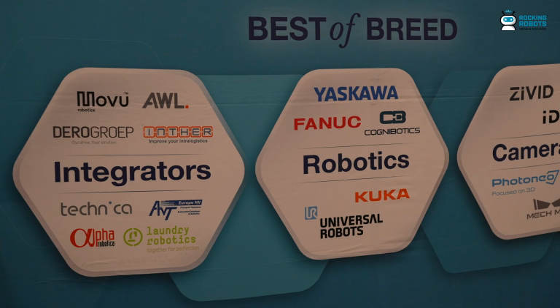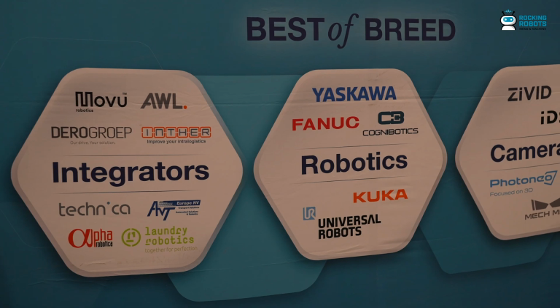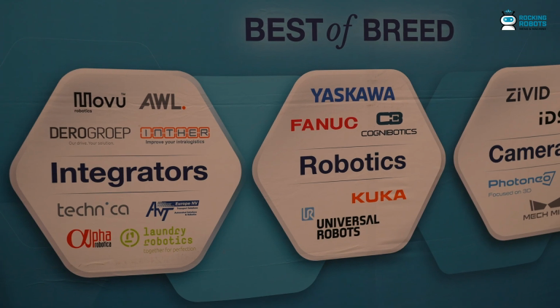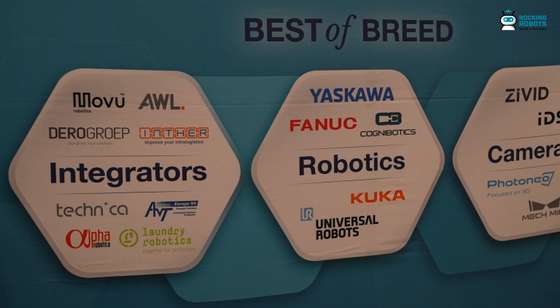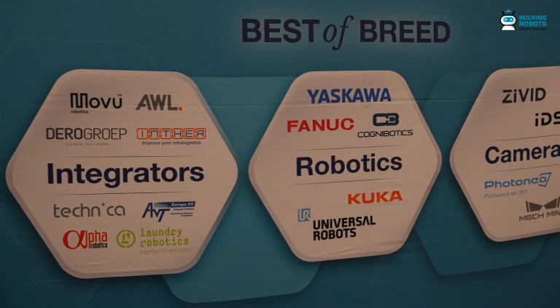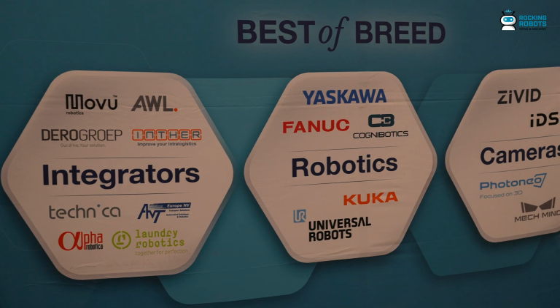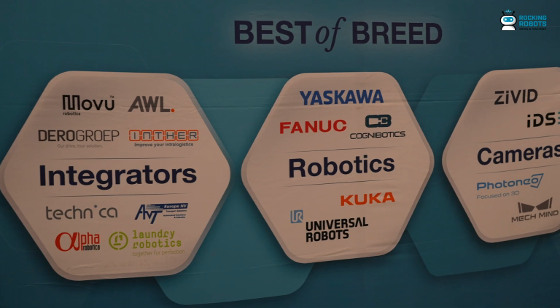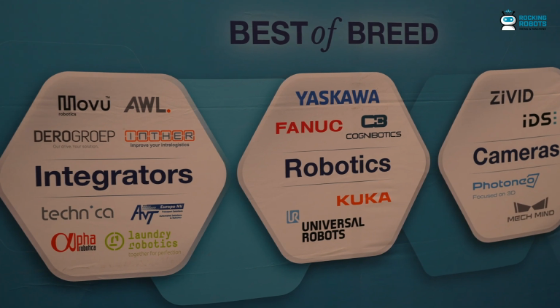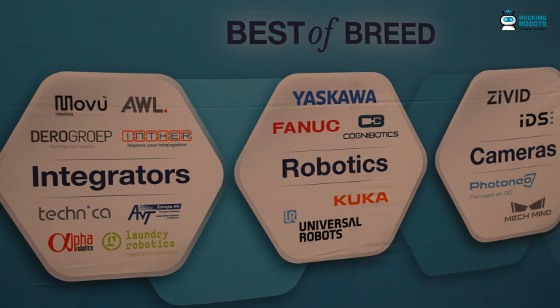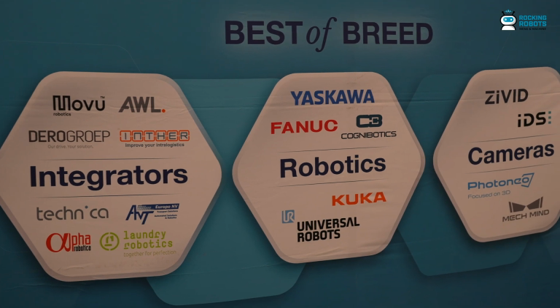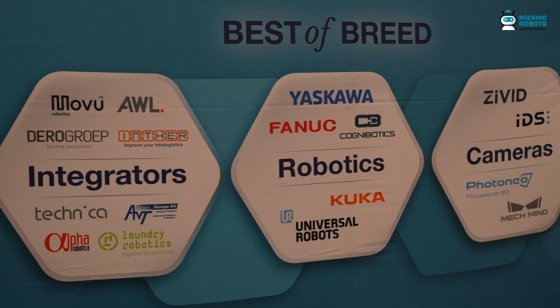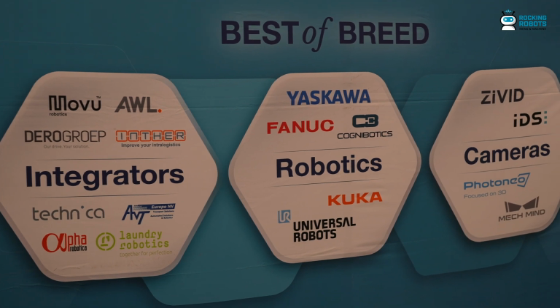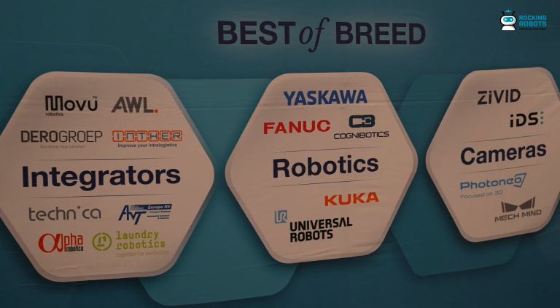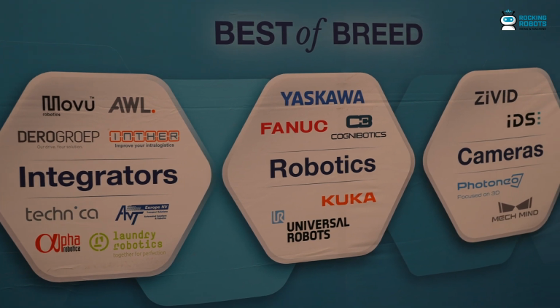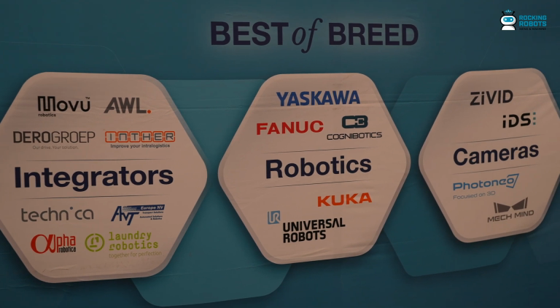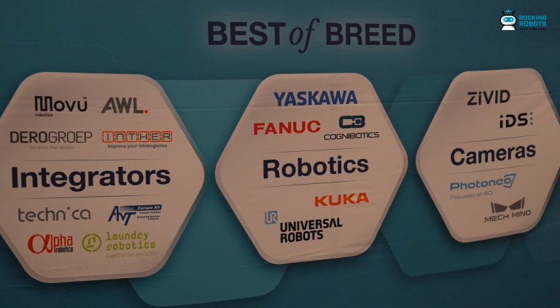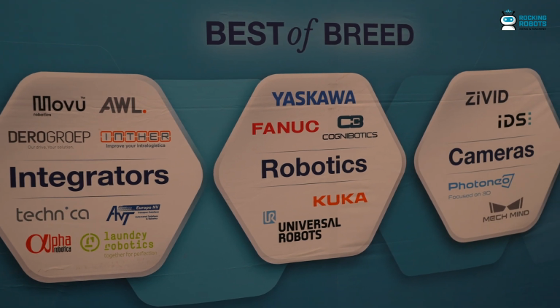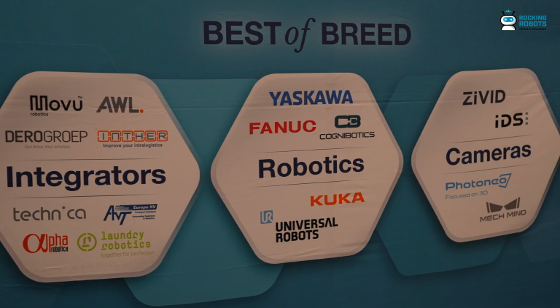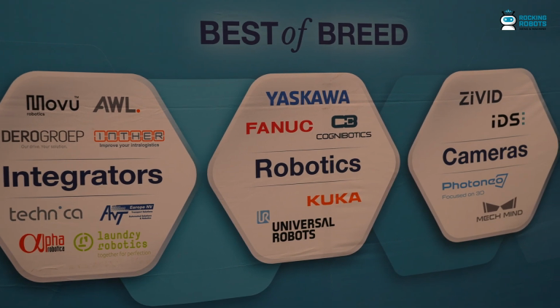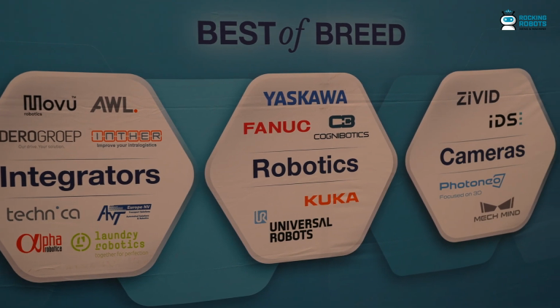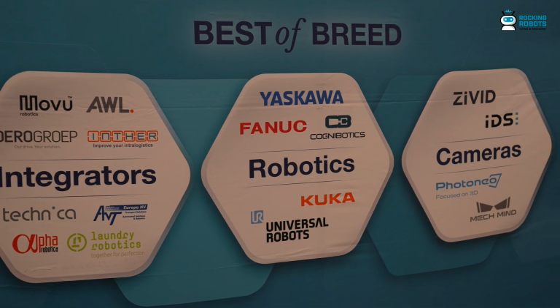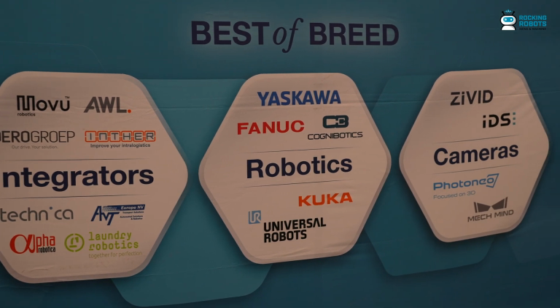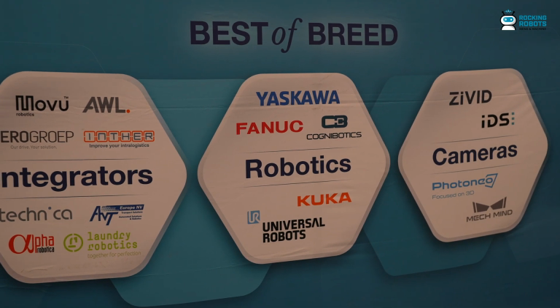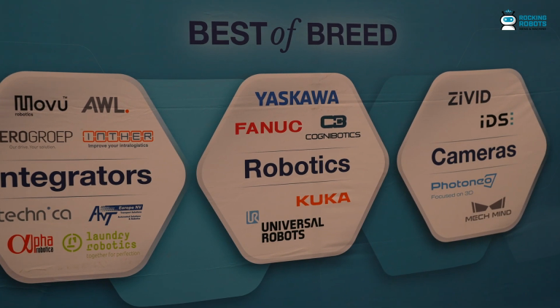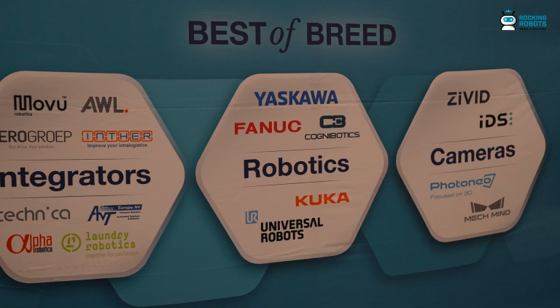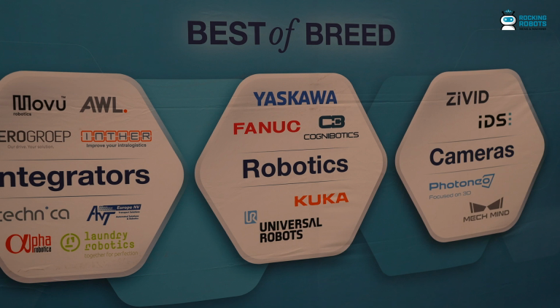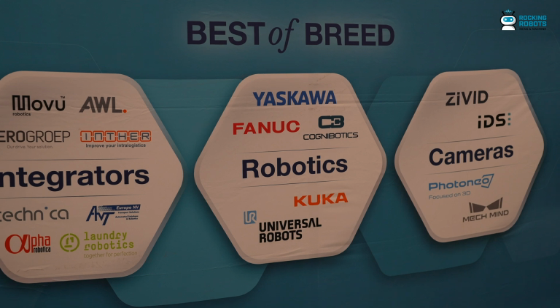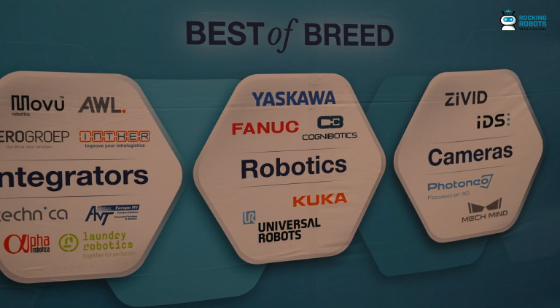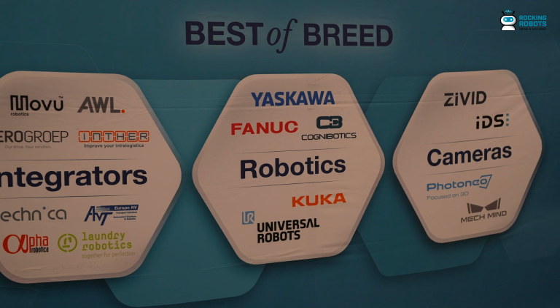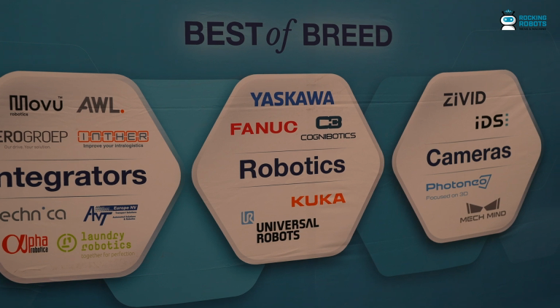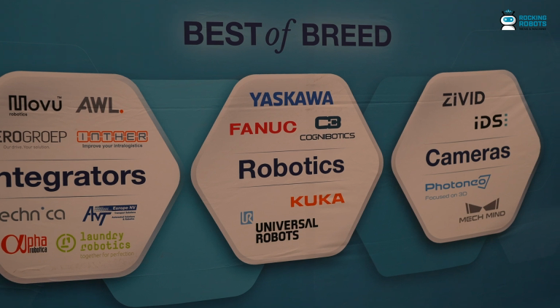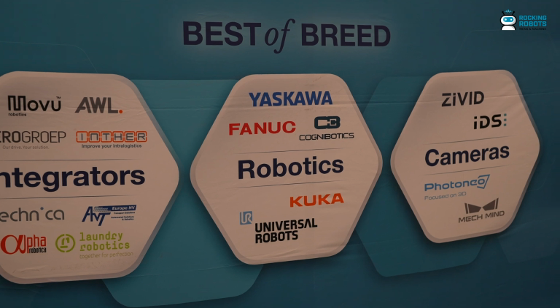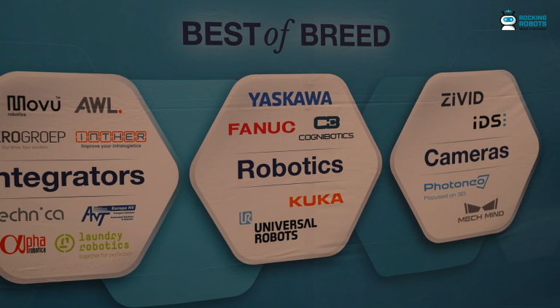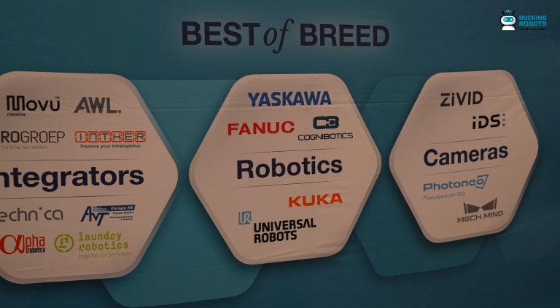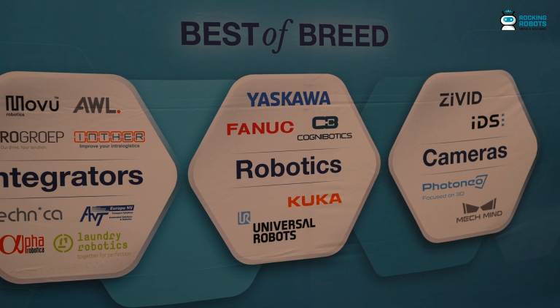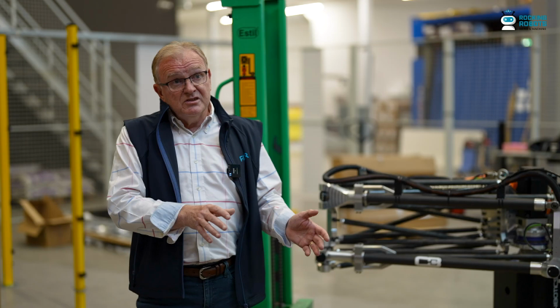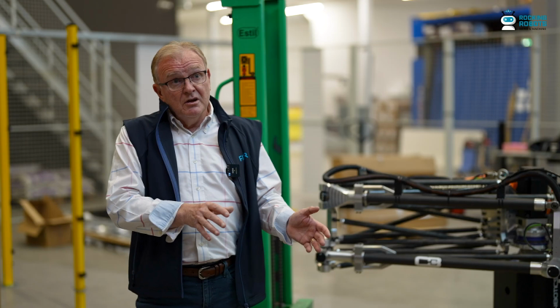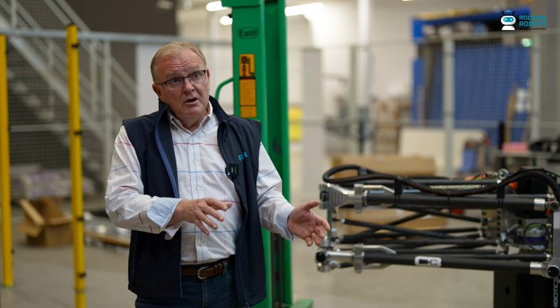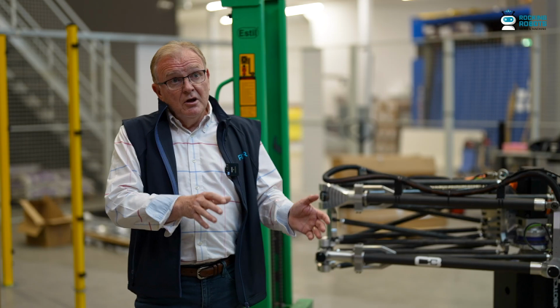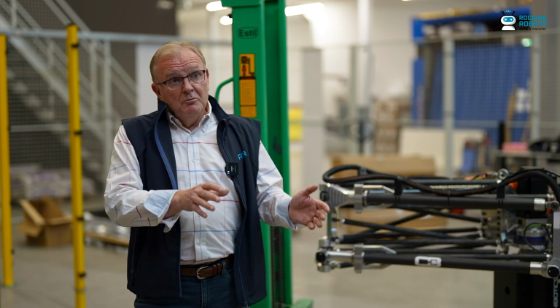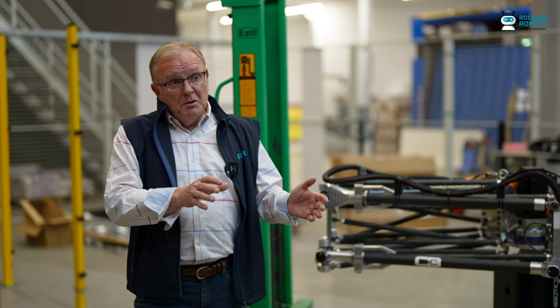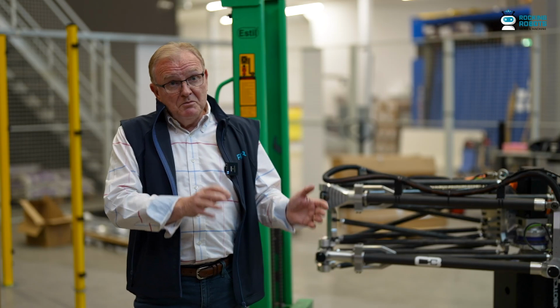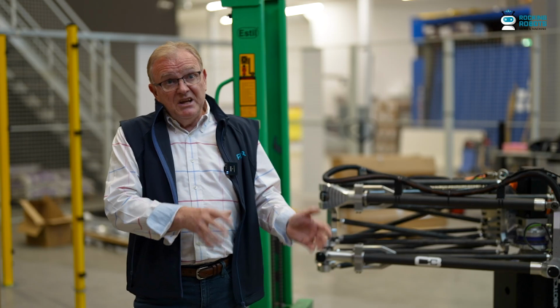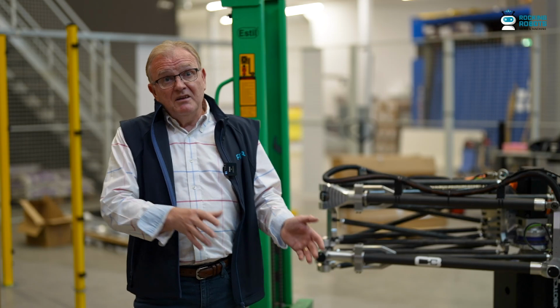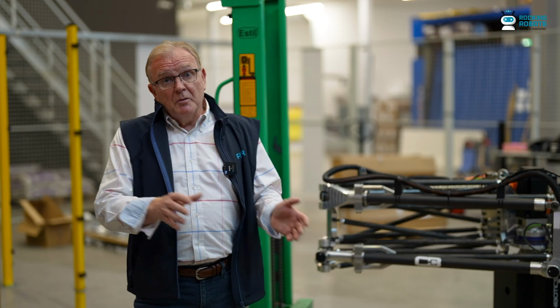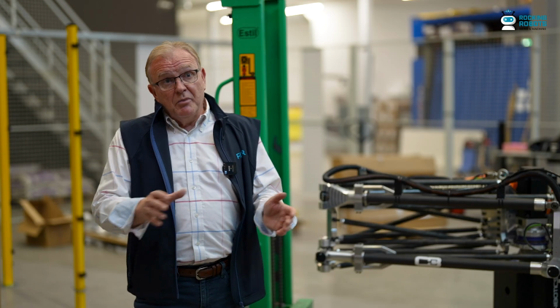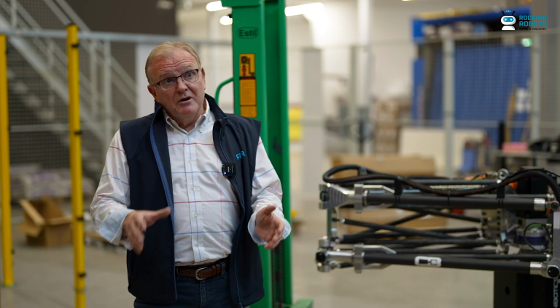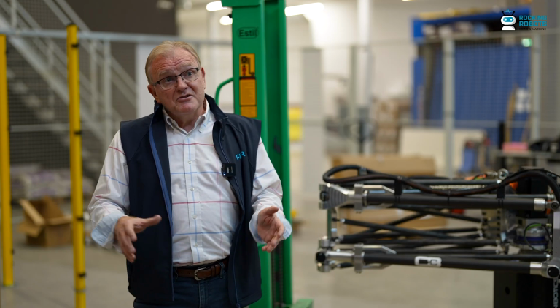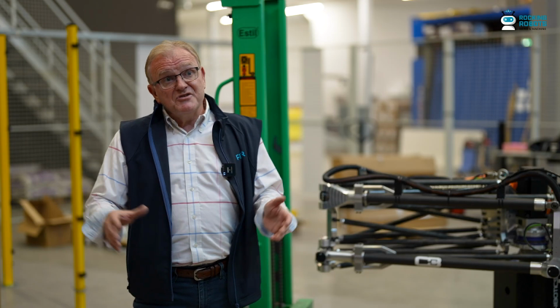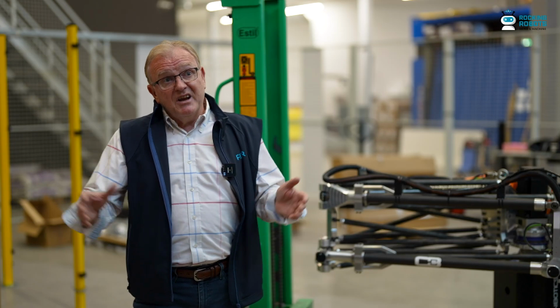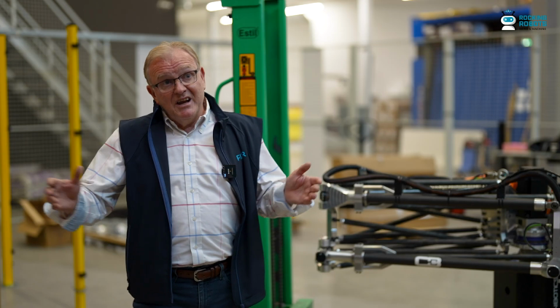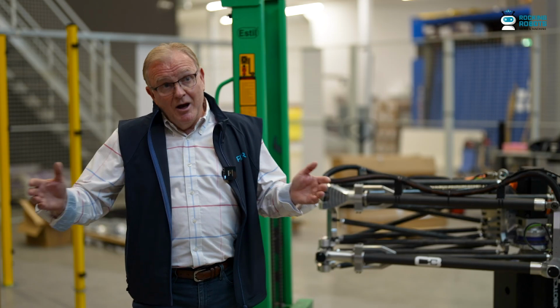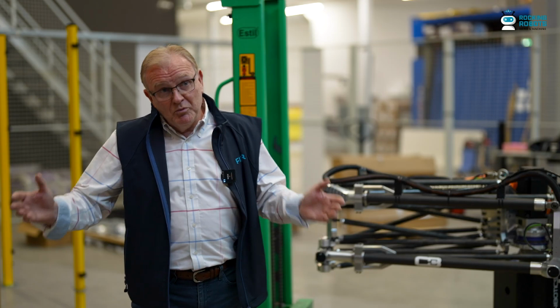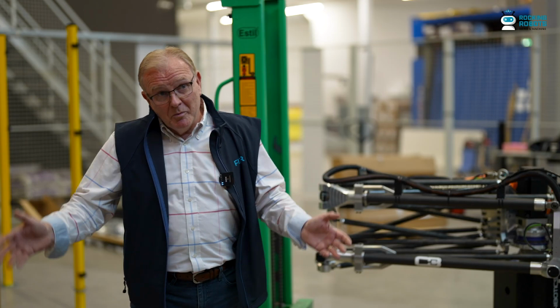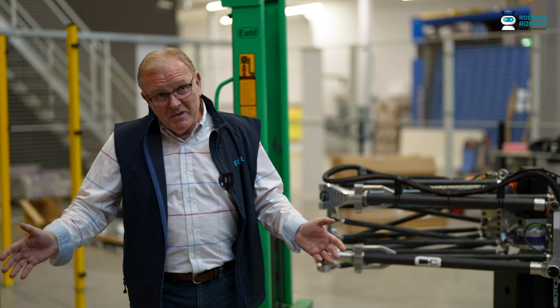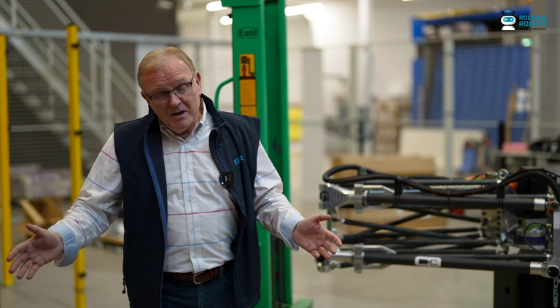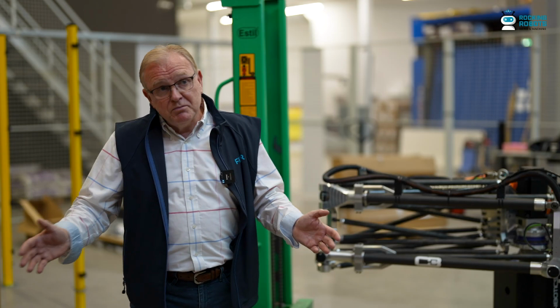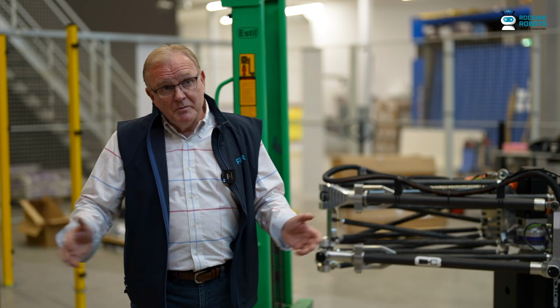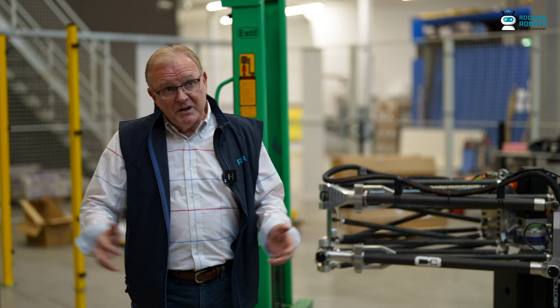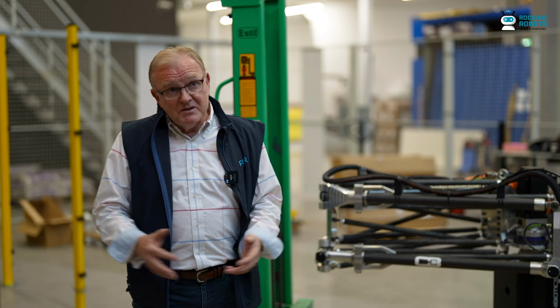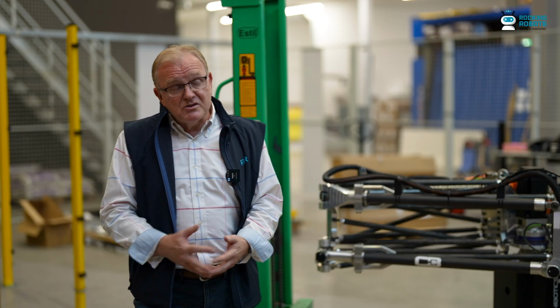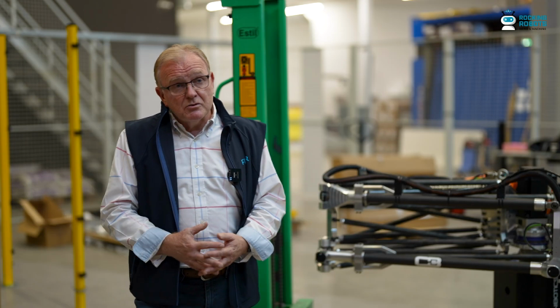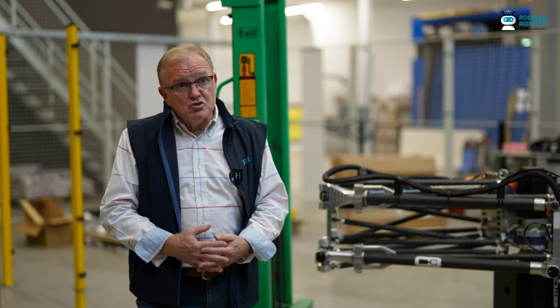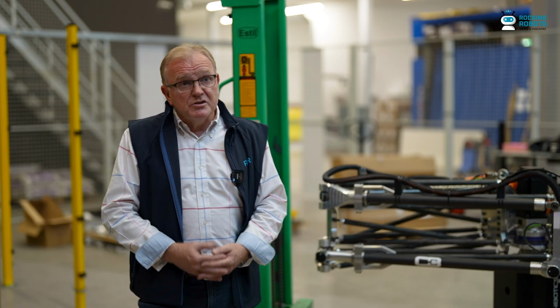All of our partners will be here as well, so it's not just about seeing the solutions but meeting the partners that can help implement them.